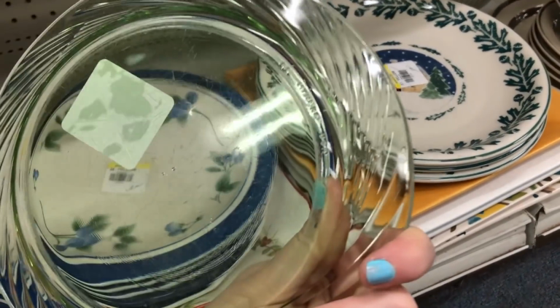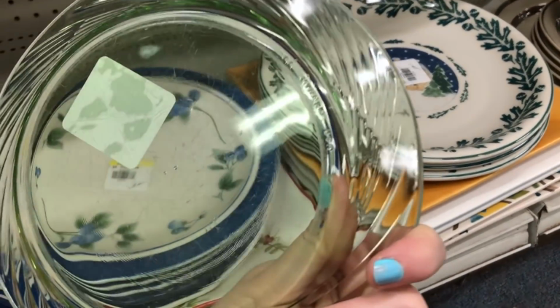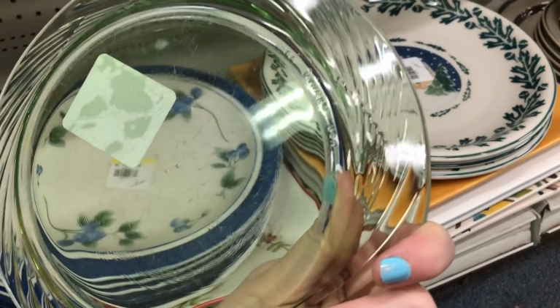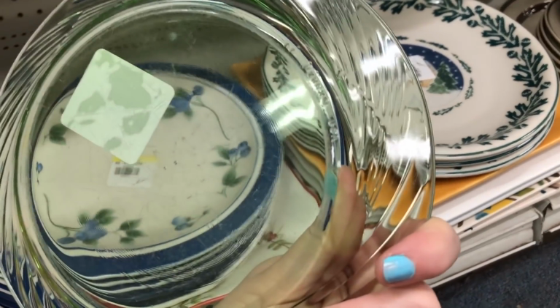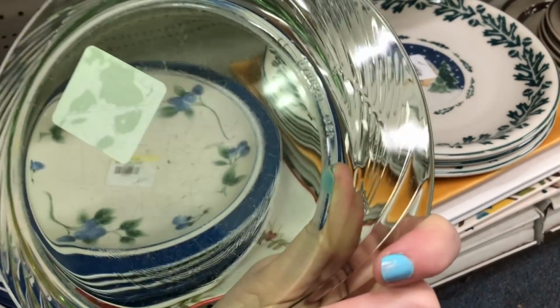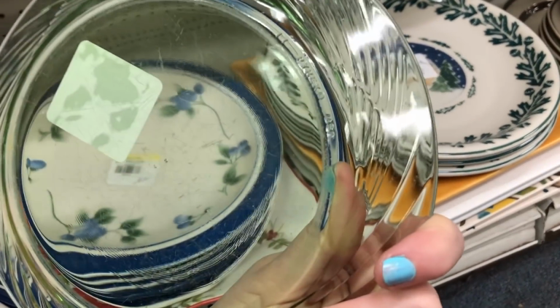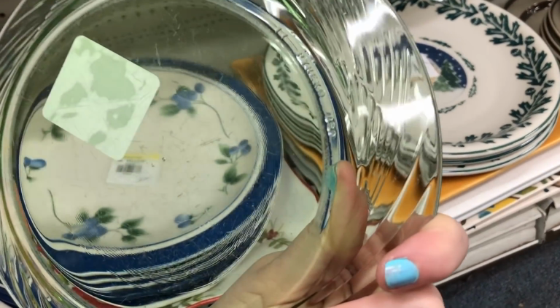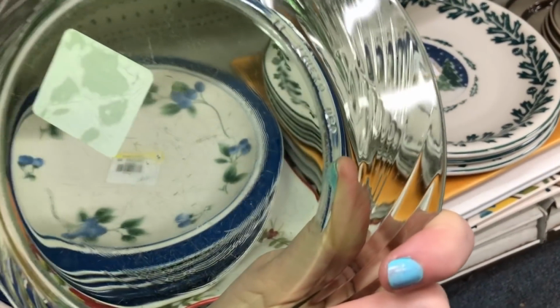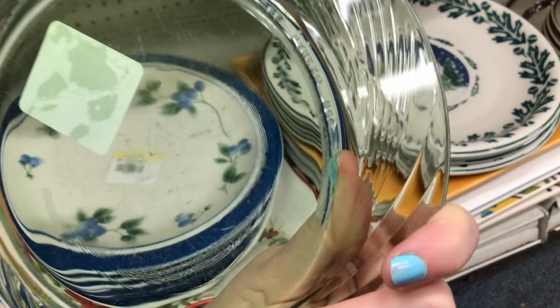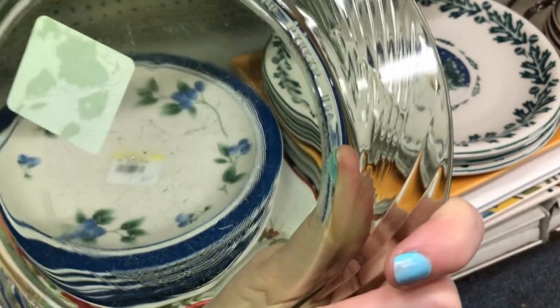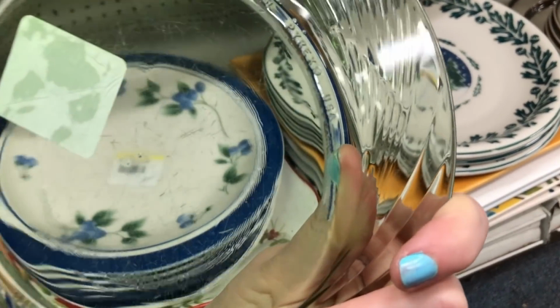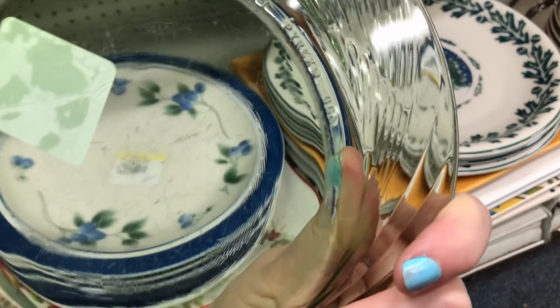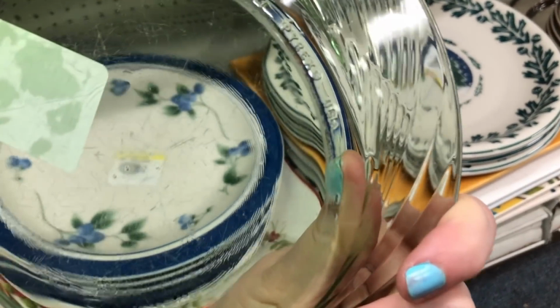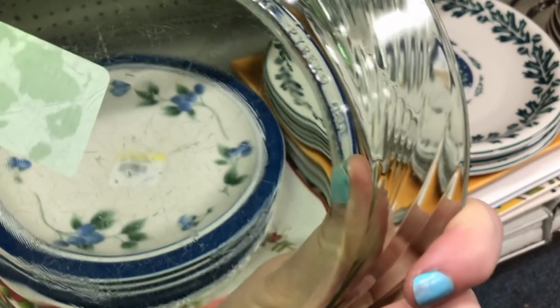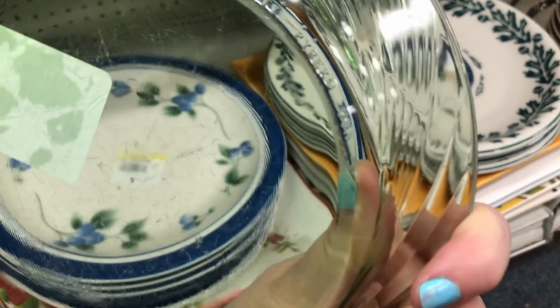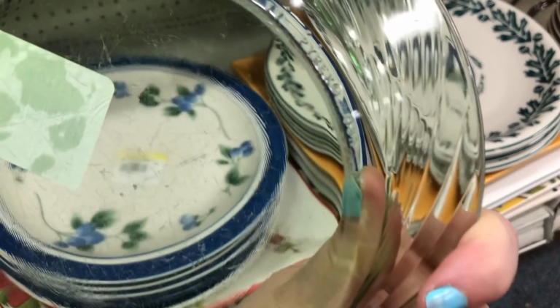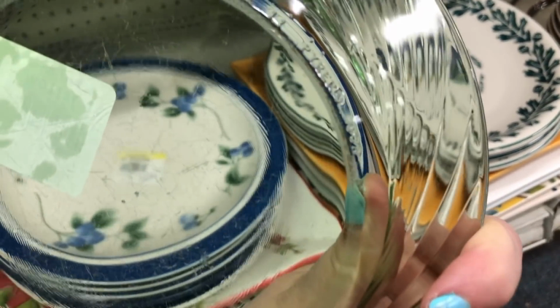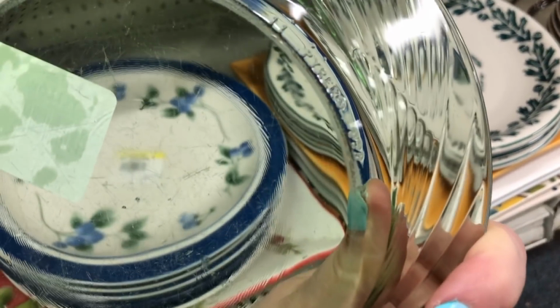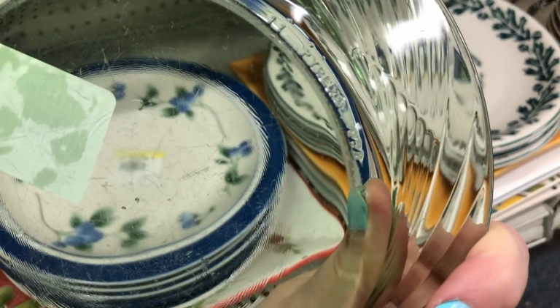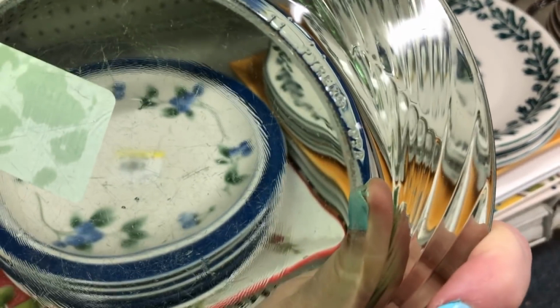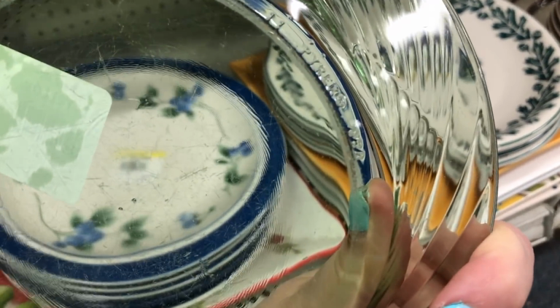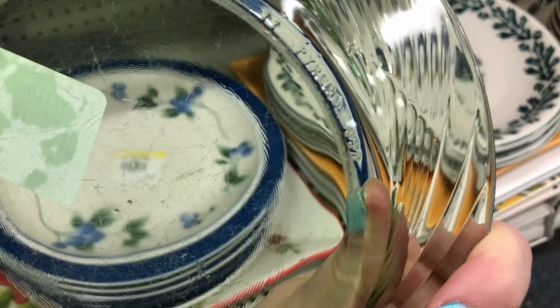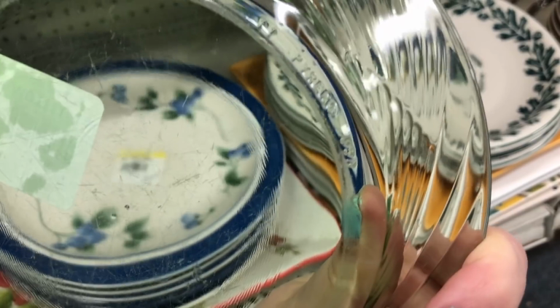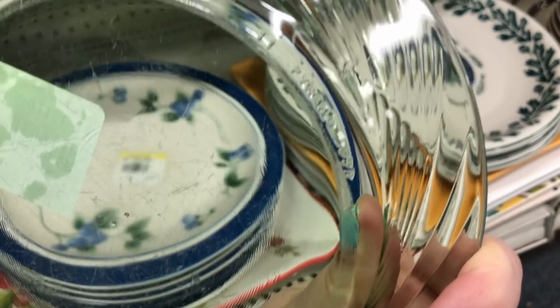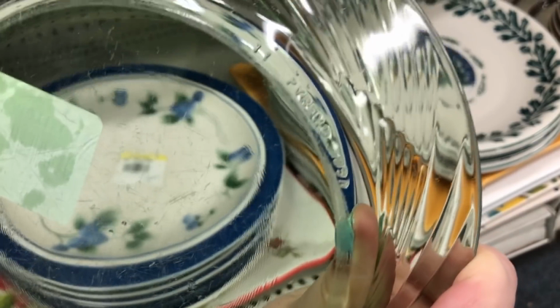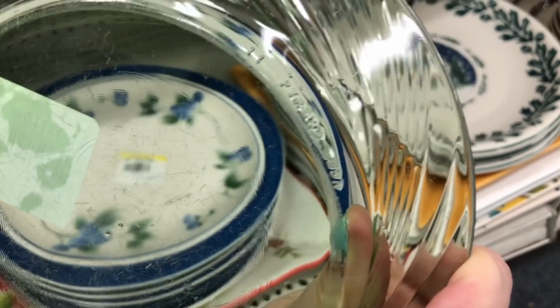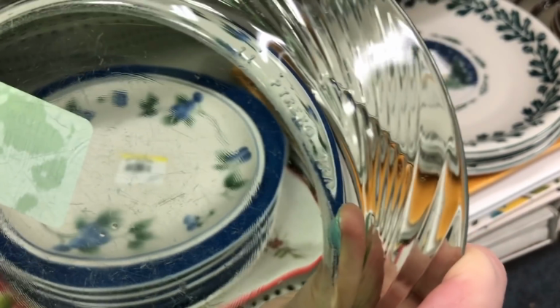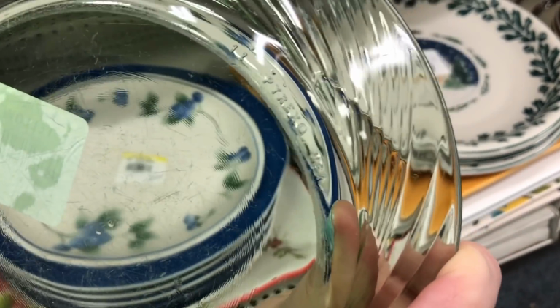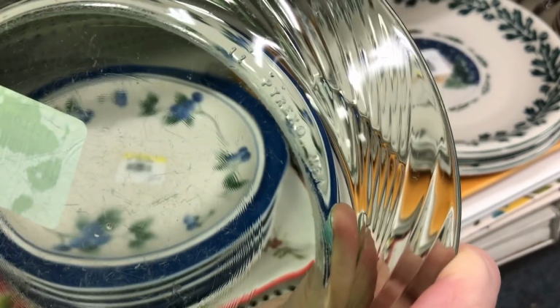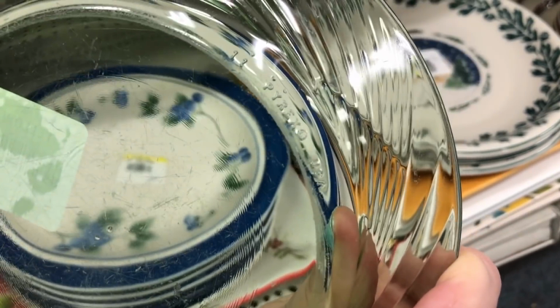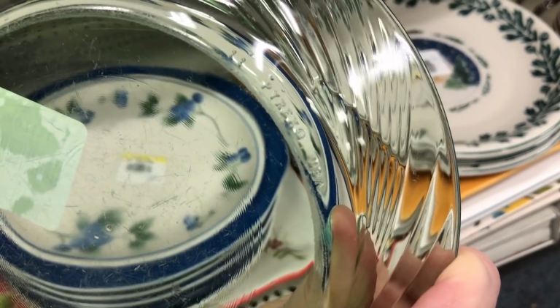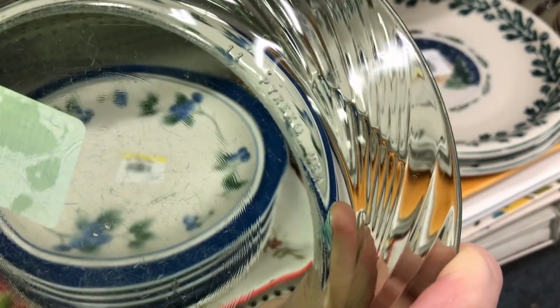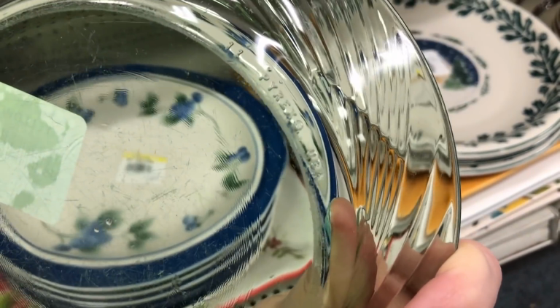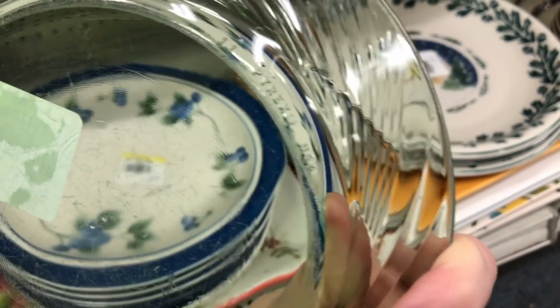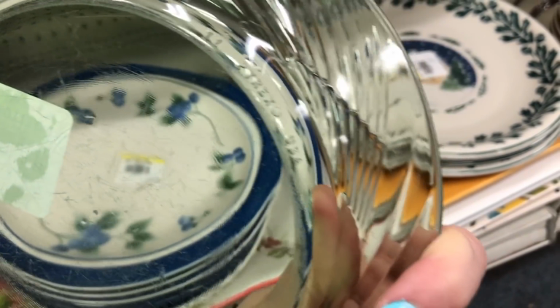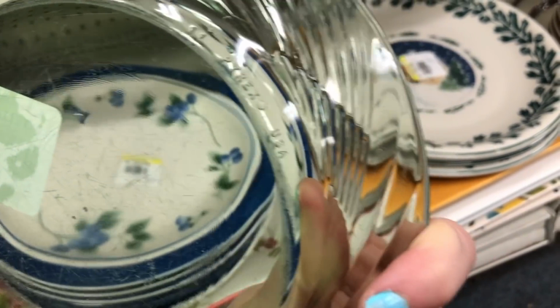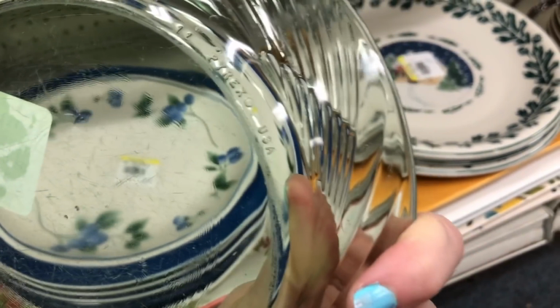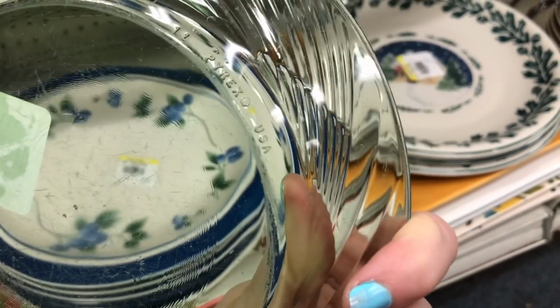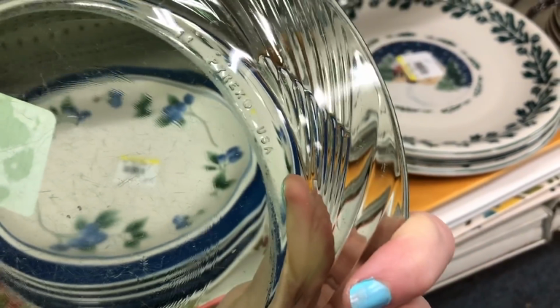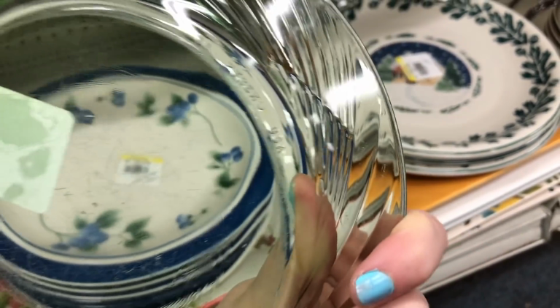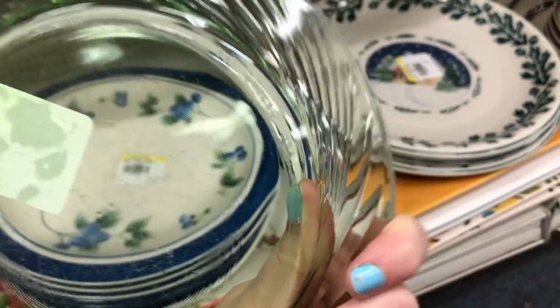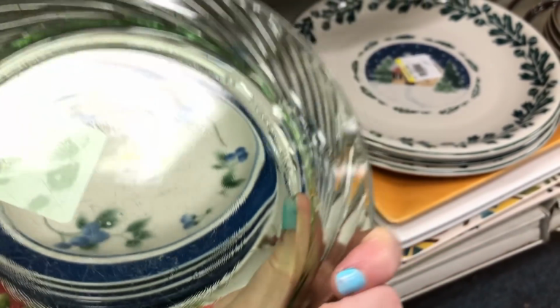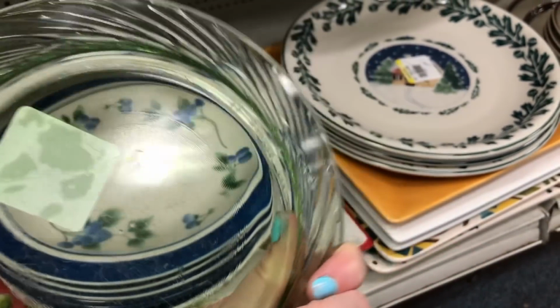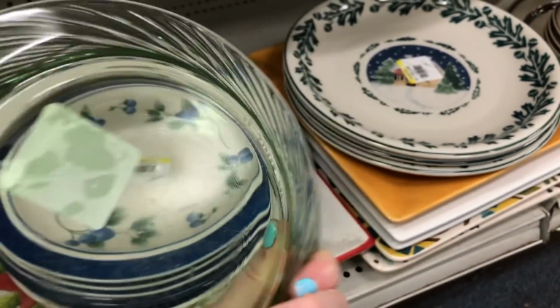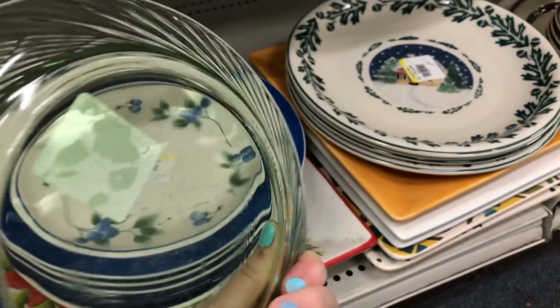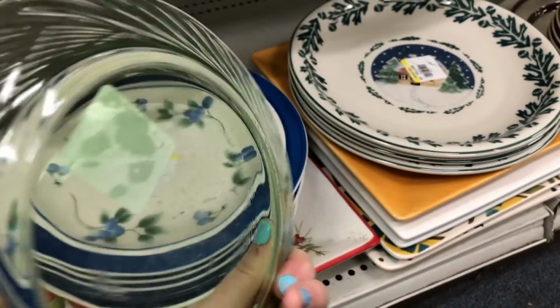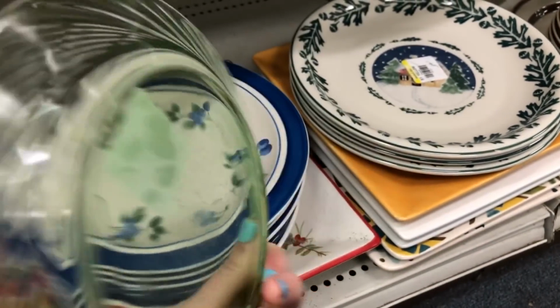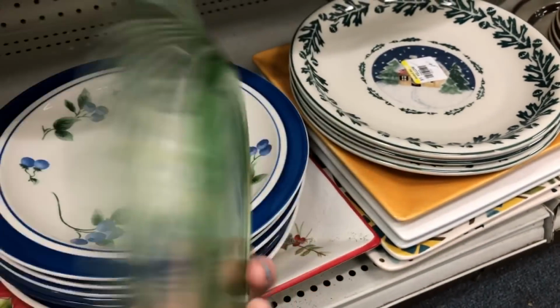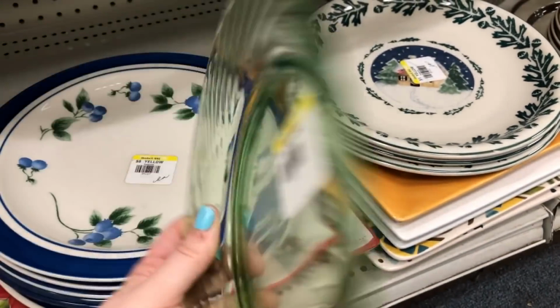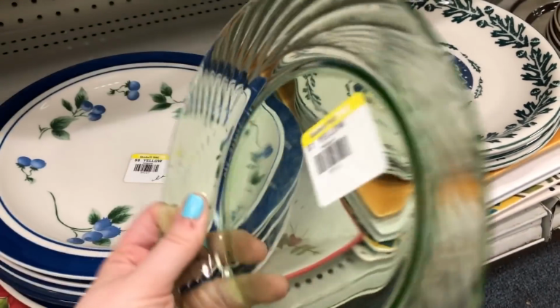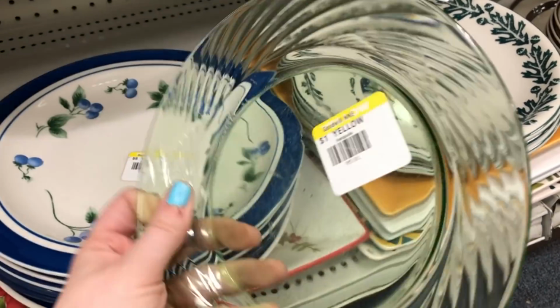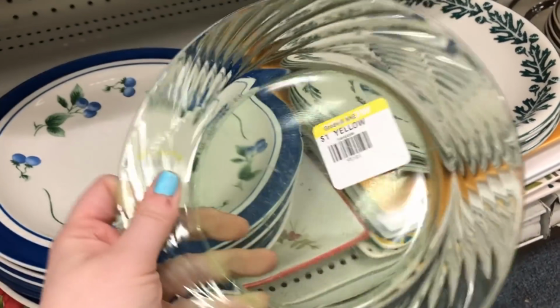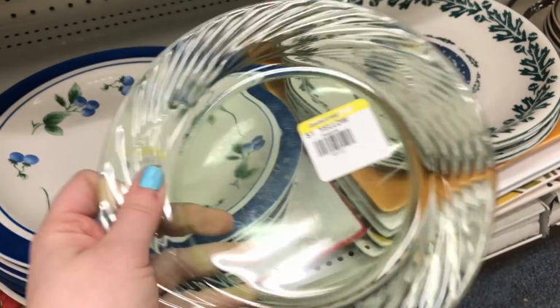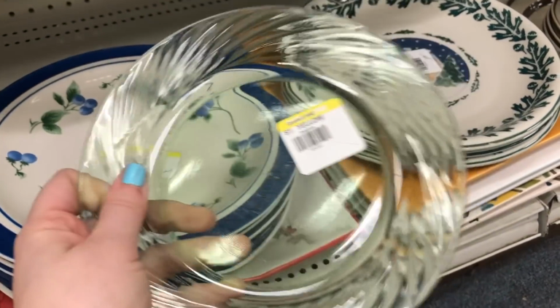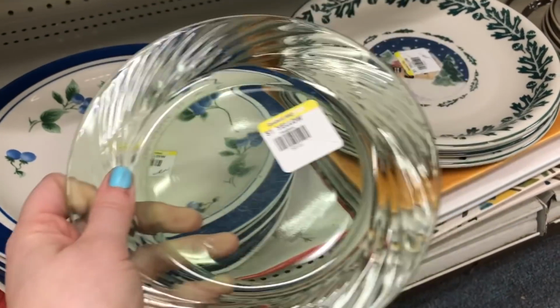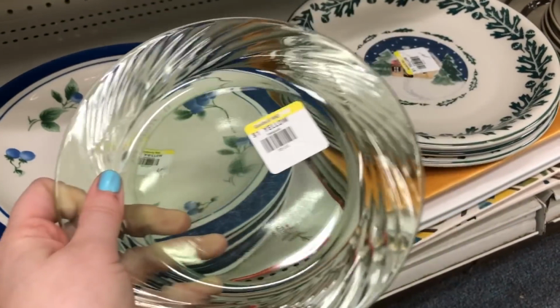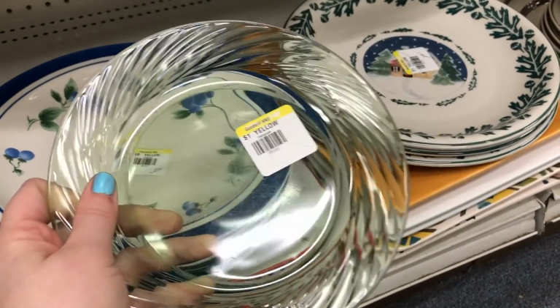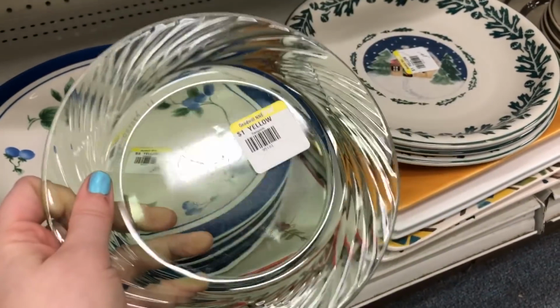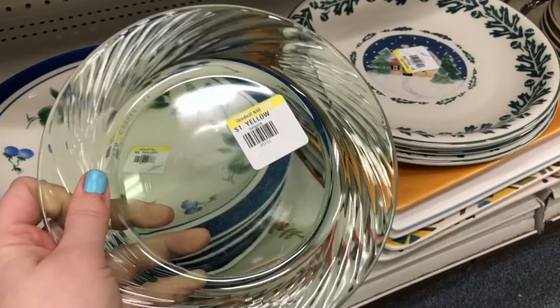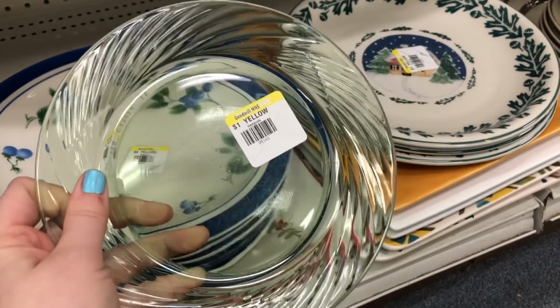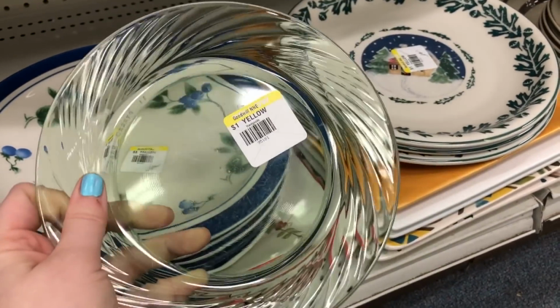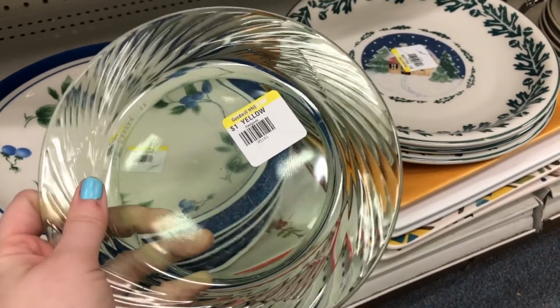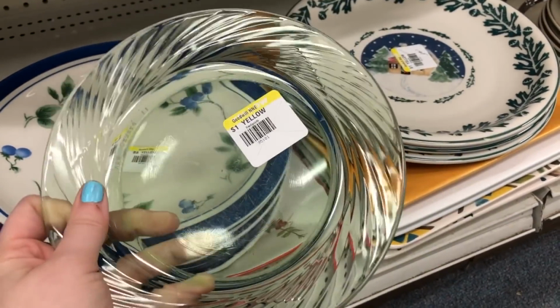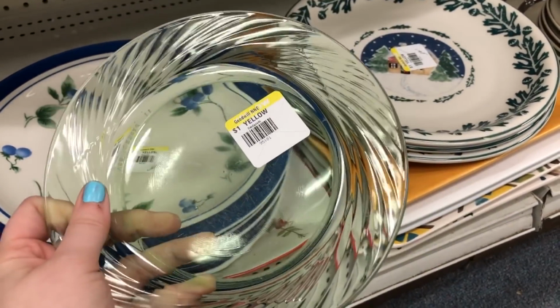I saw this green tinted plate down there and I picked it up and I was surprised to see it was actually Pyrex. I've never seen this before.